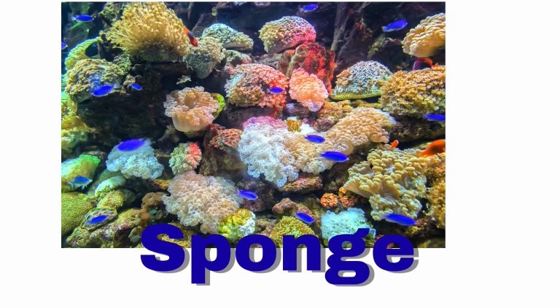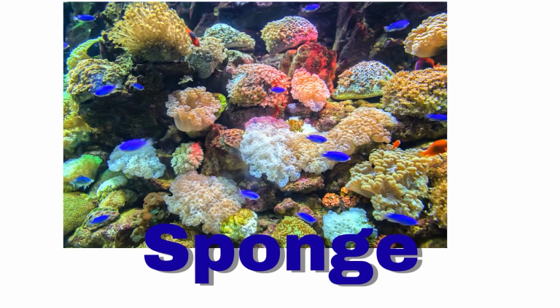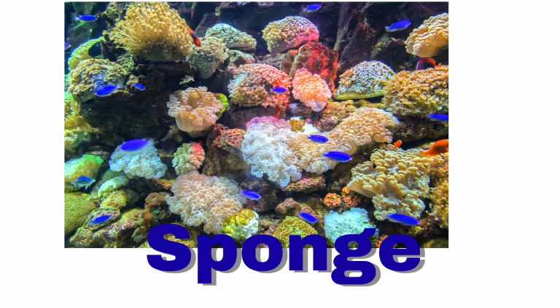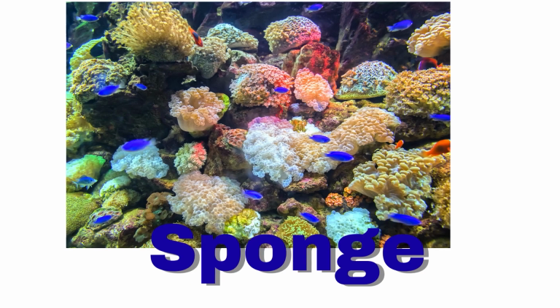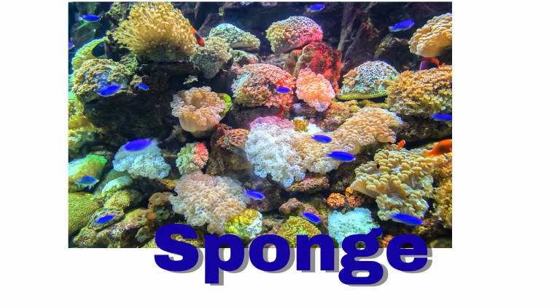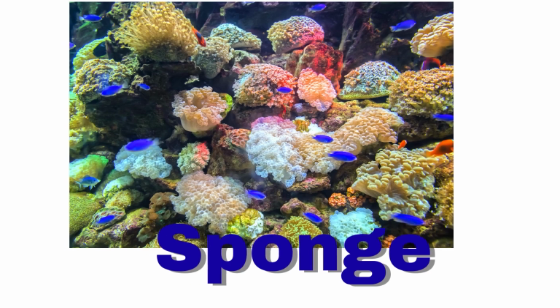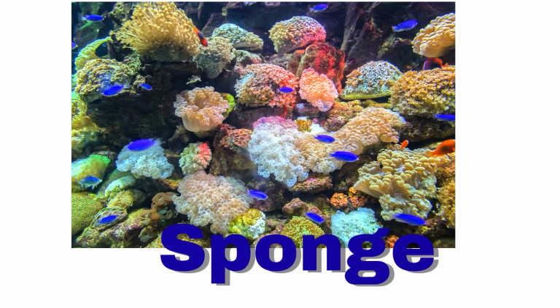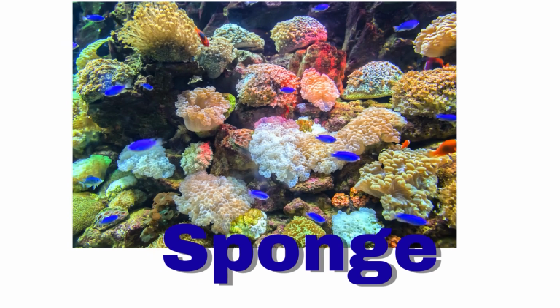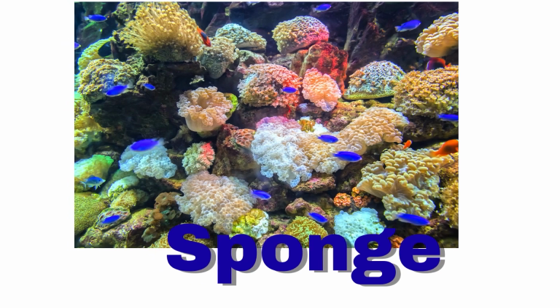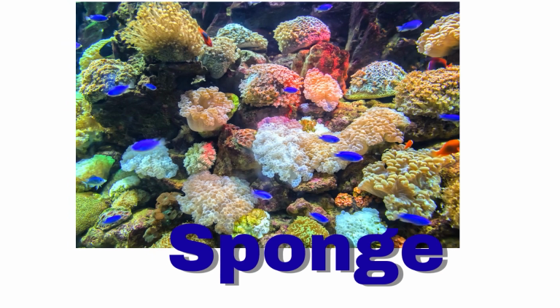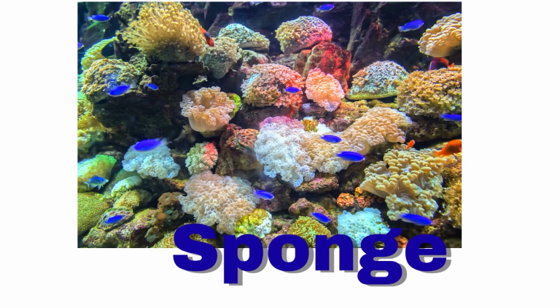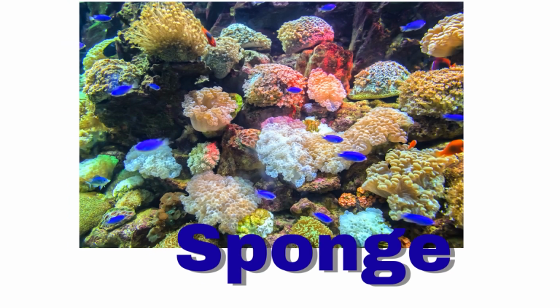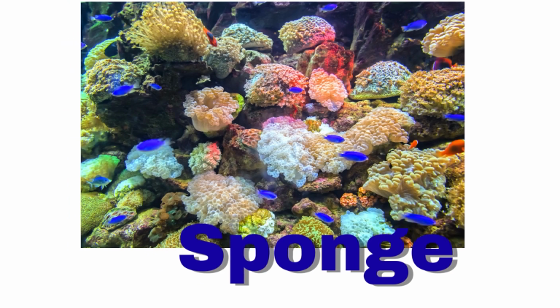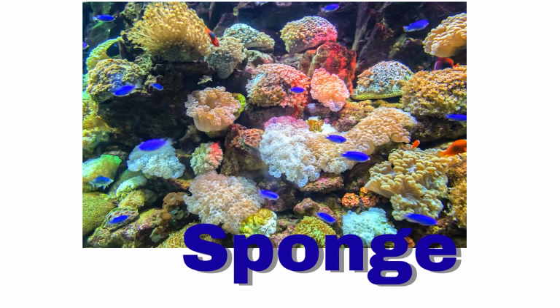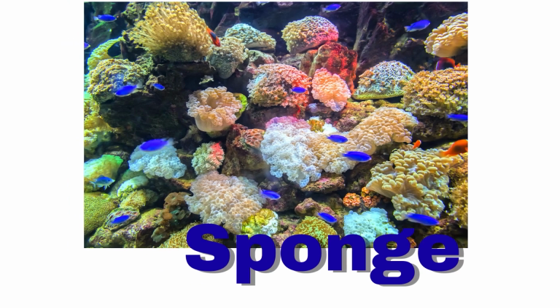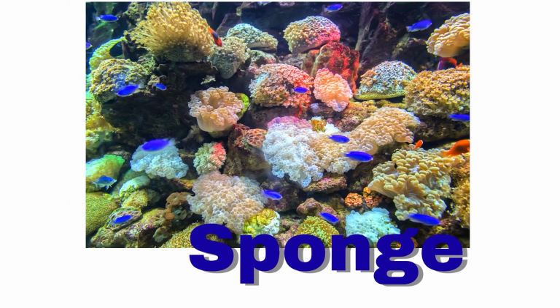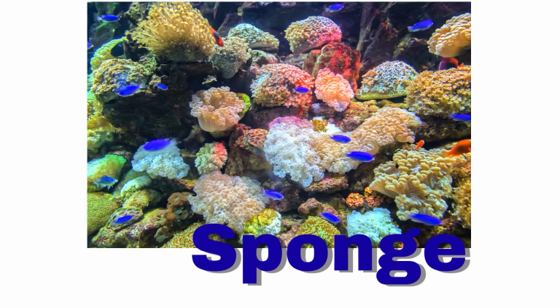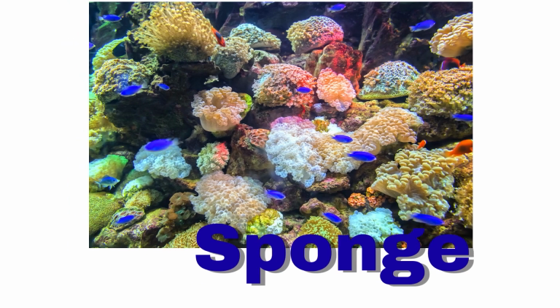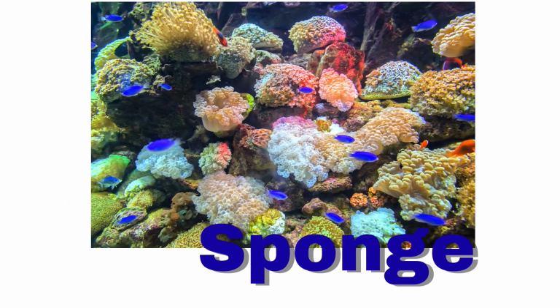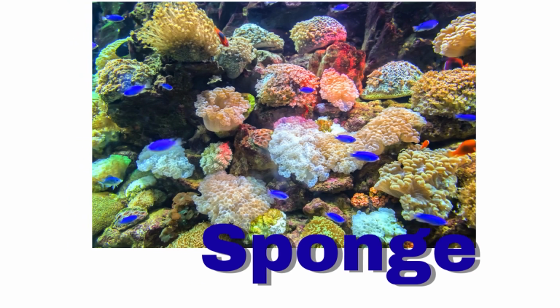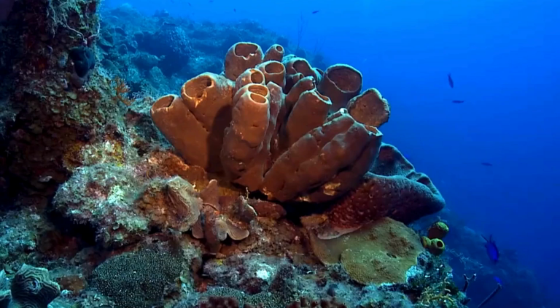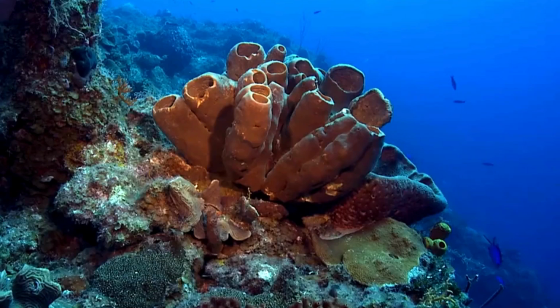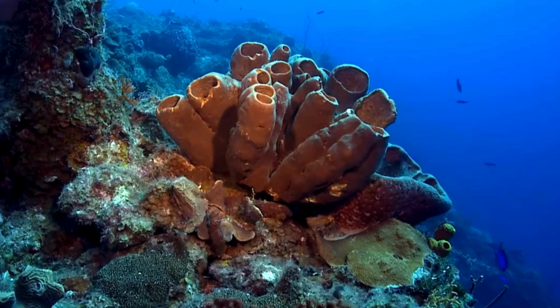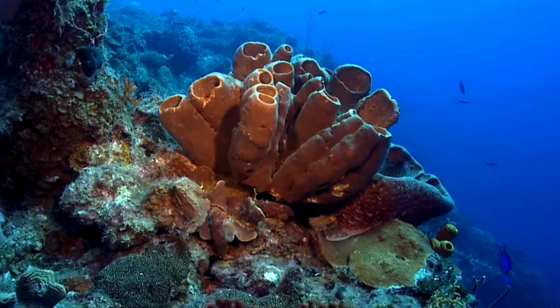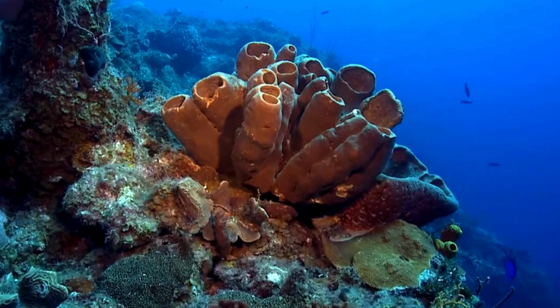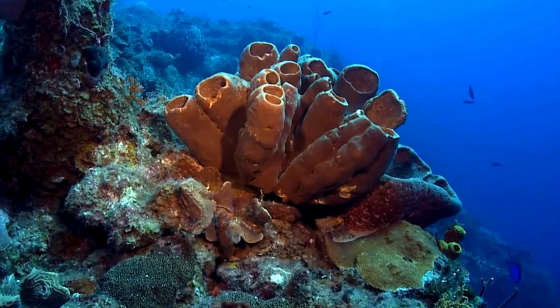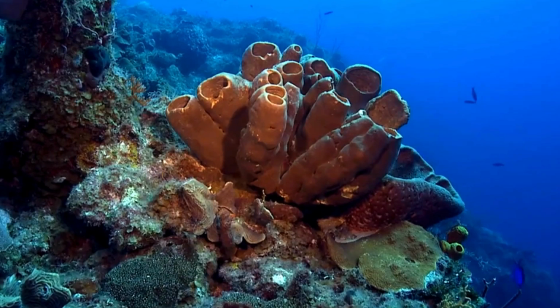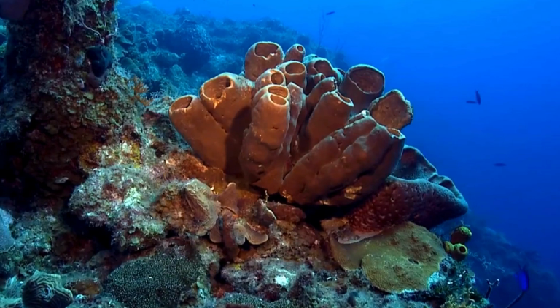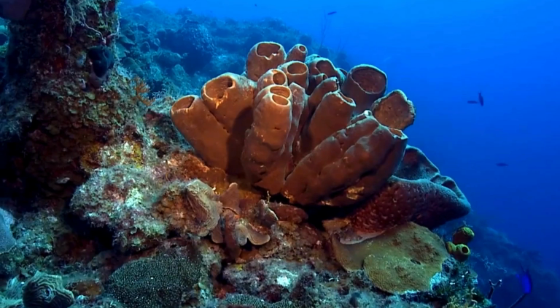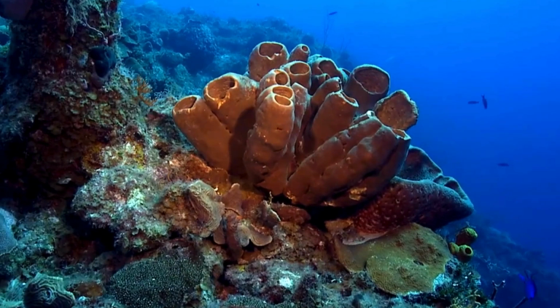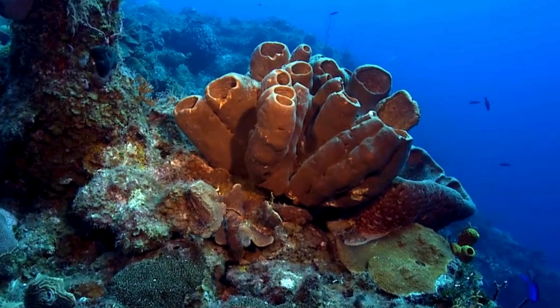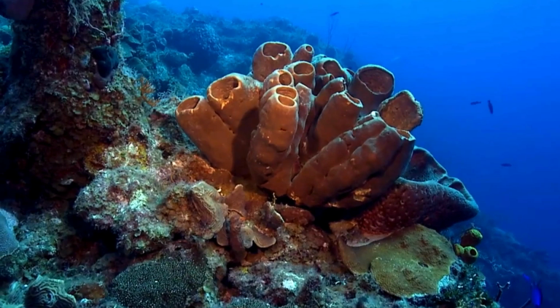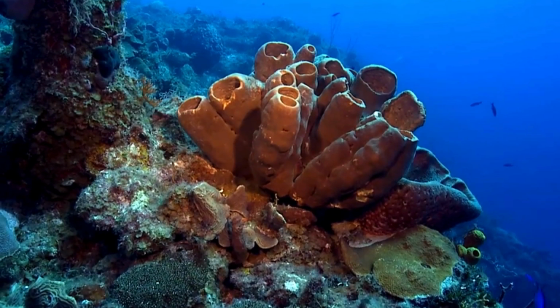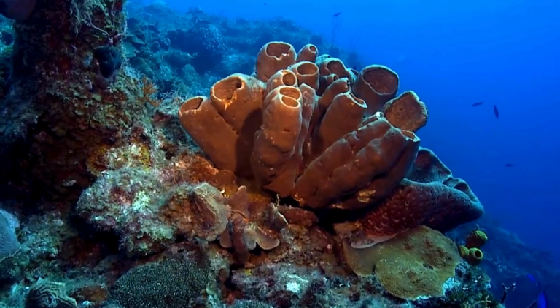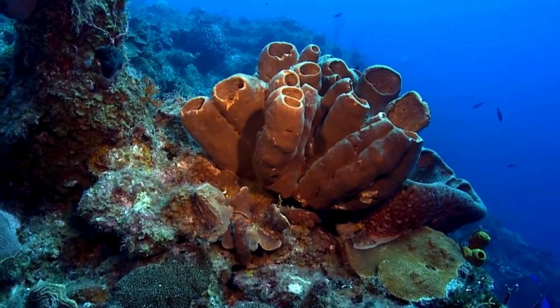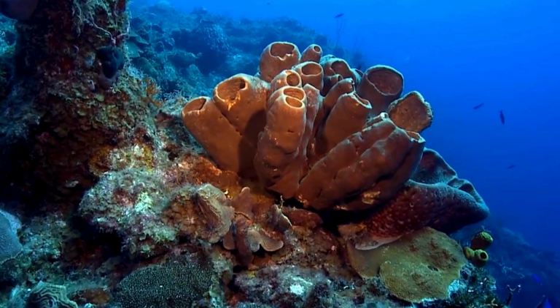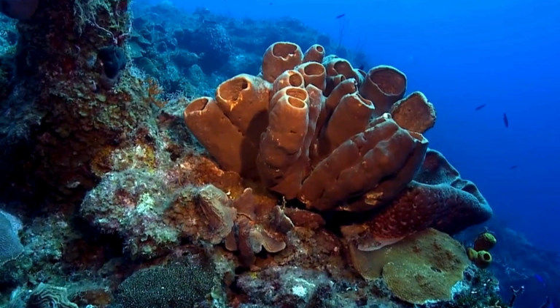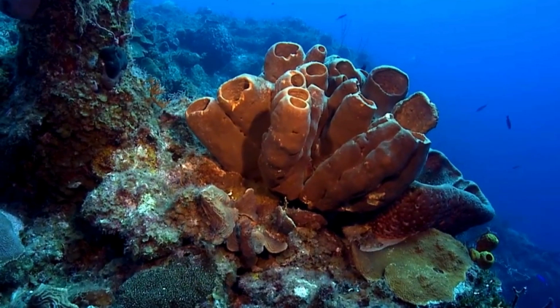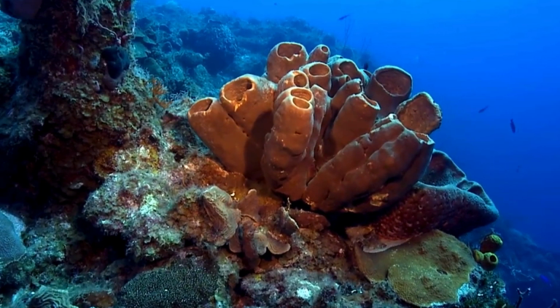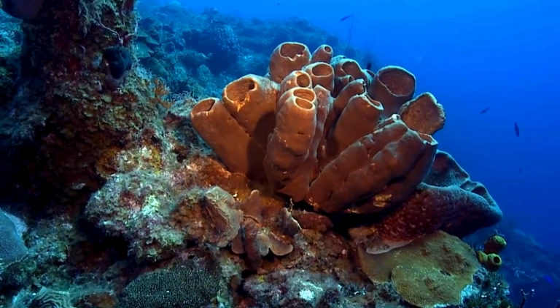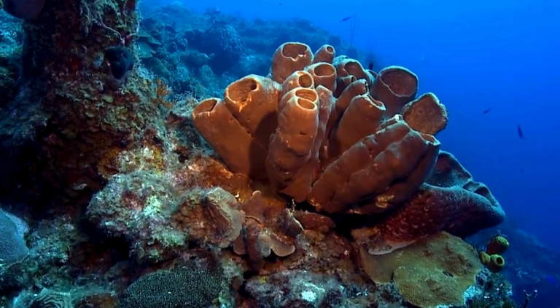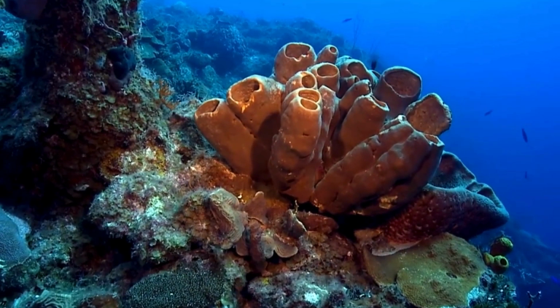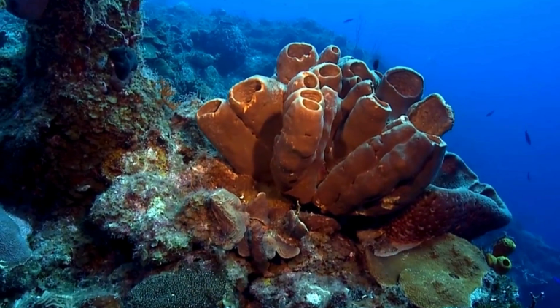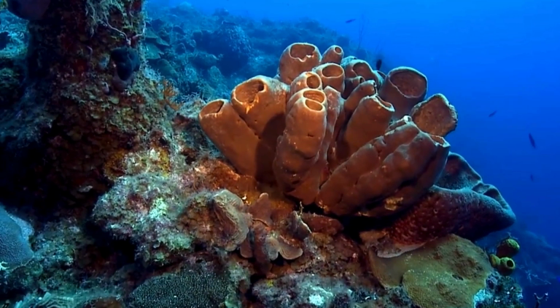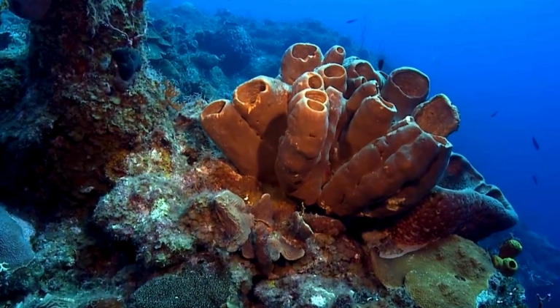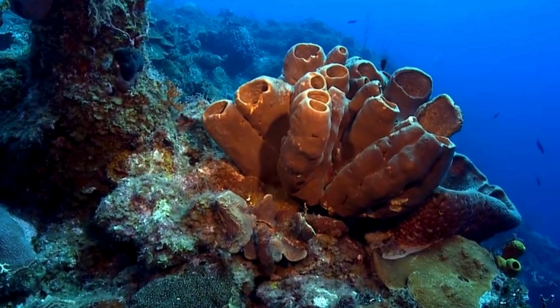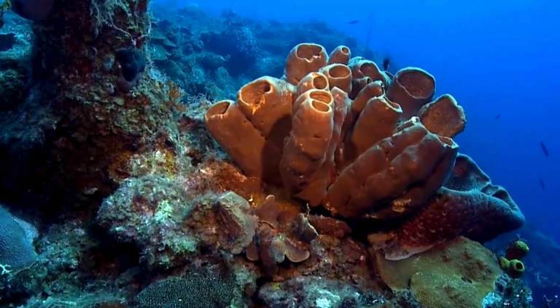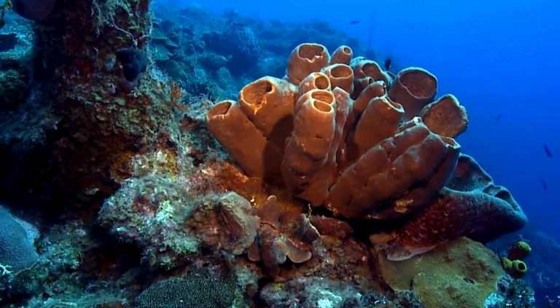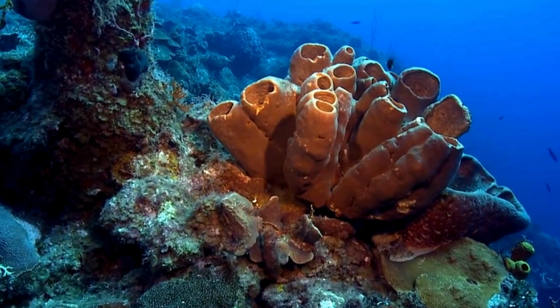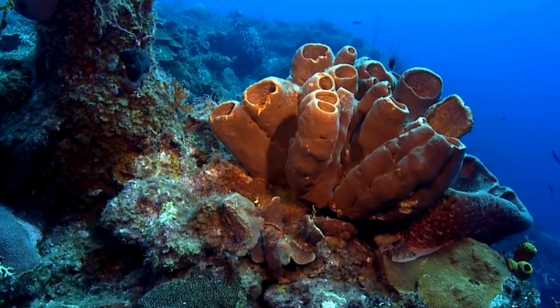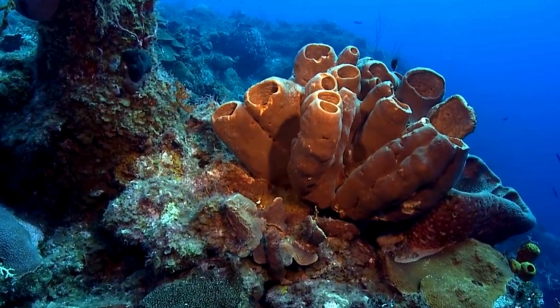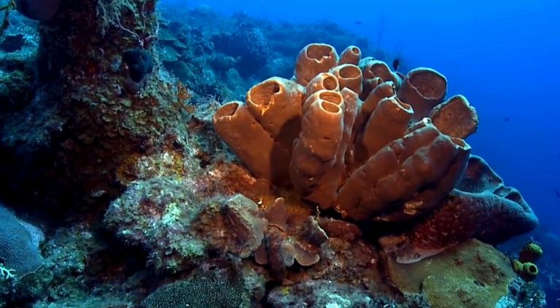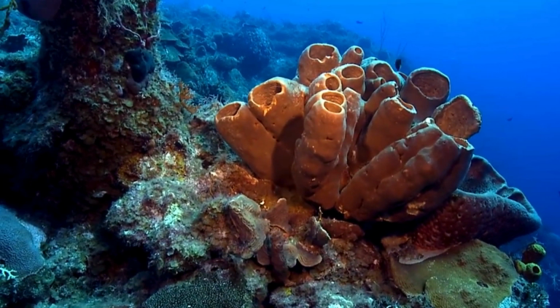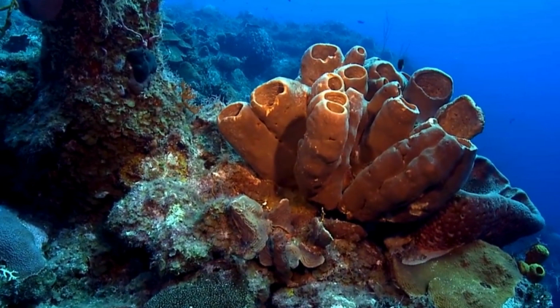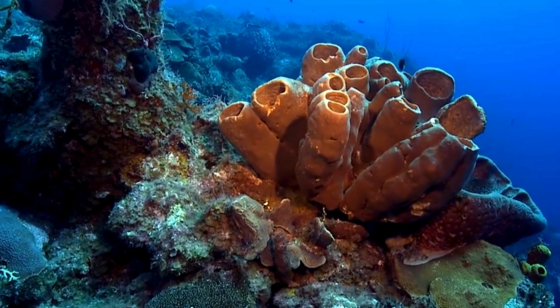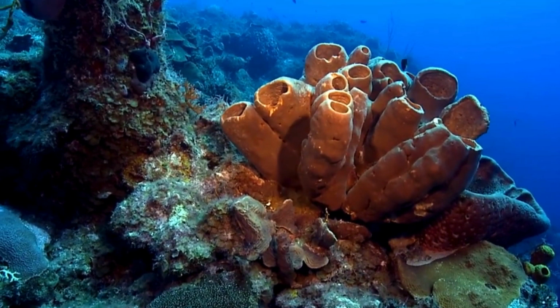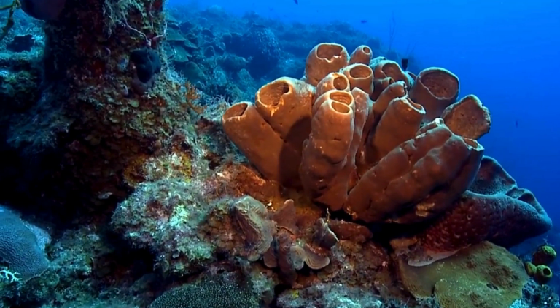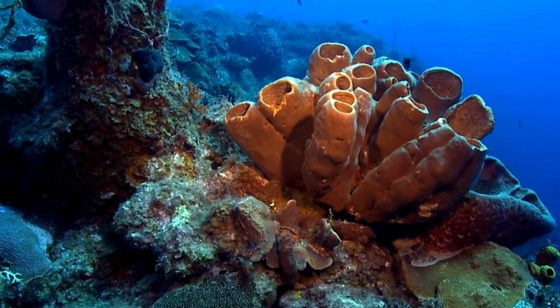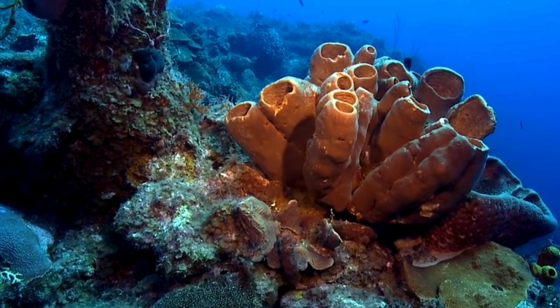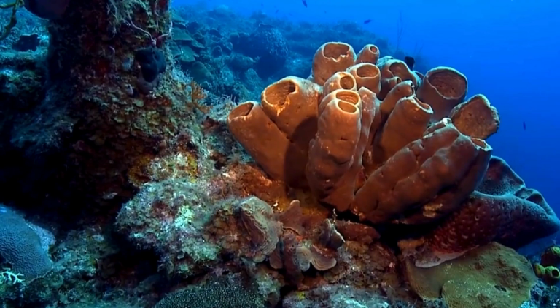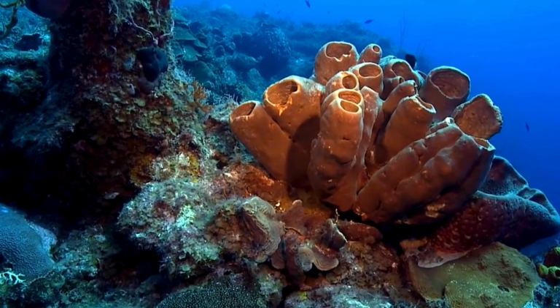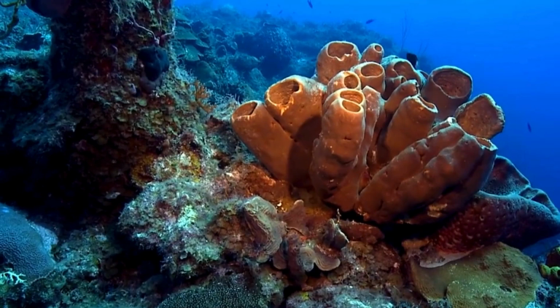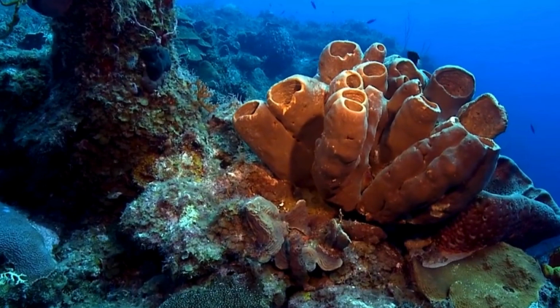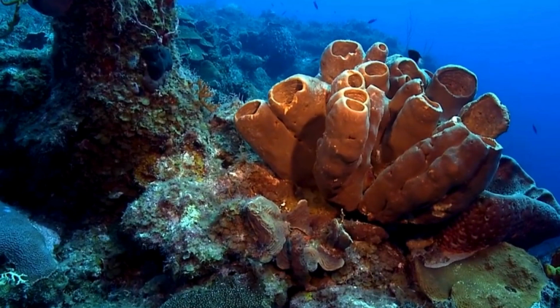Sponge. A sponge lives in the sea. It has holes that soak up water.